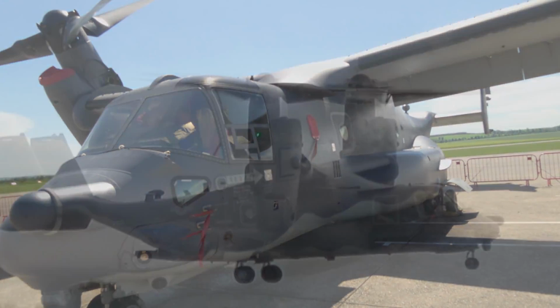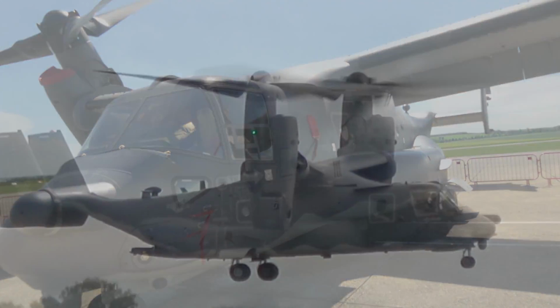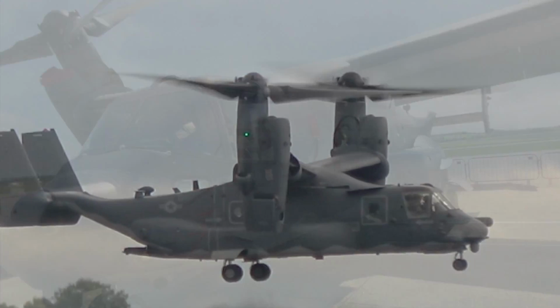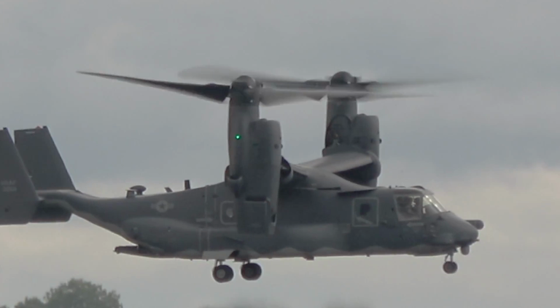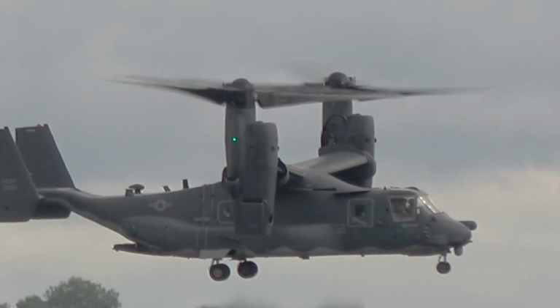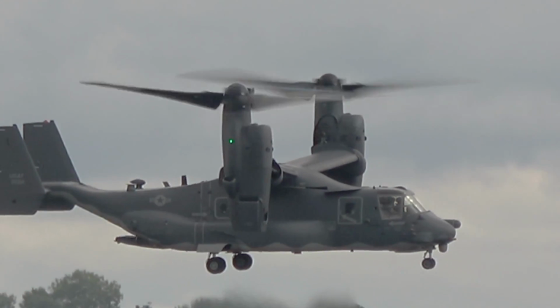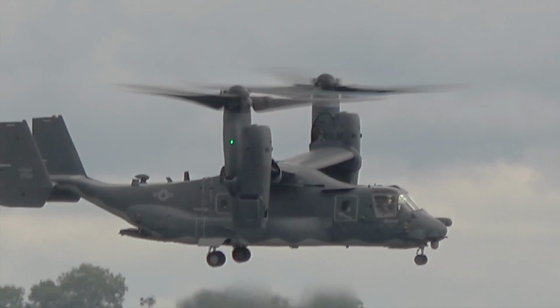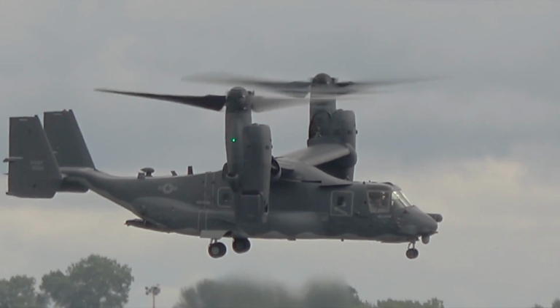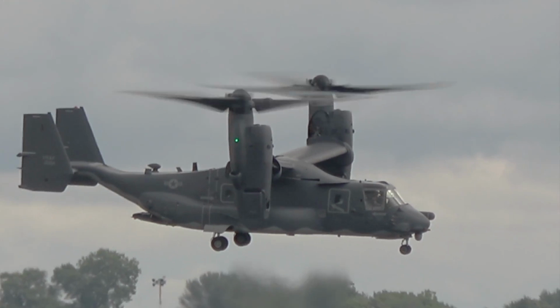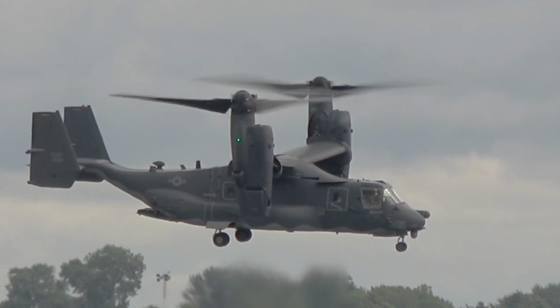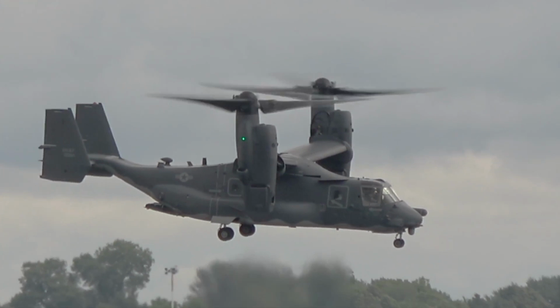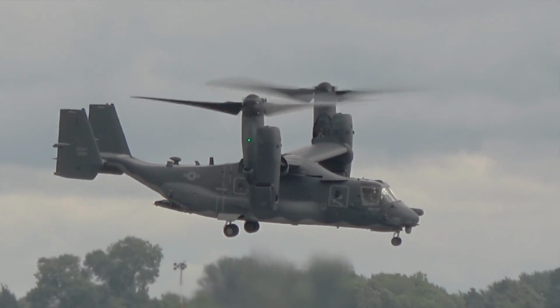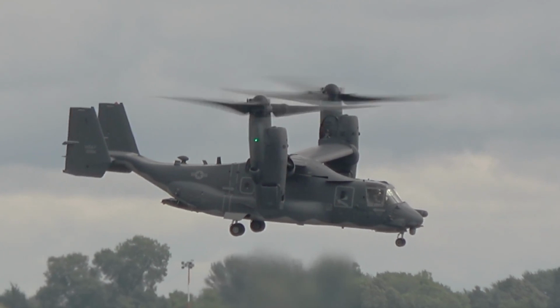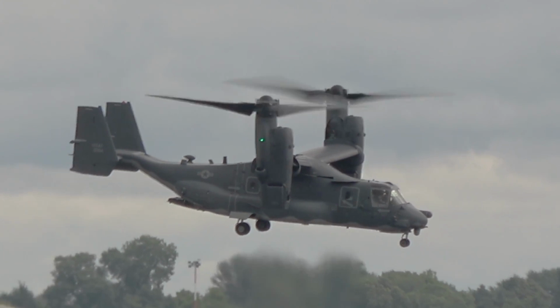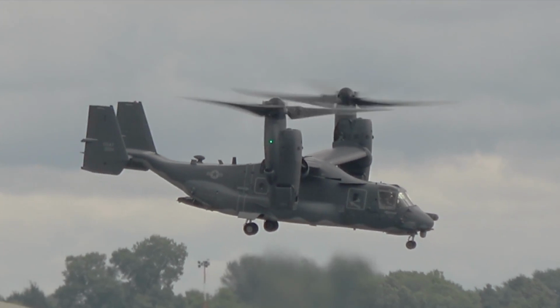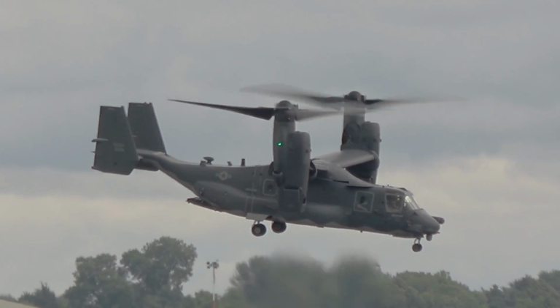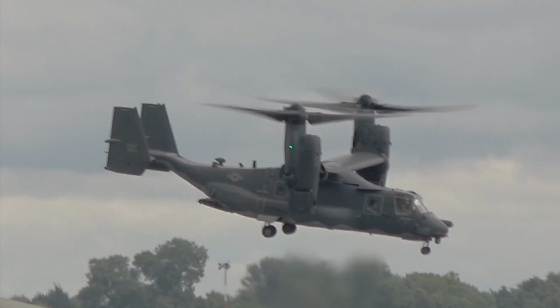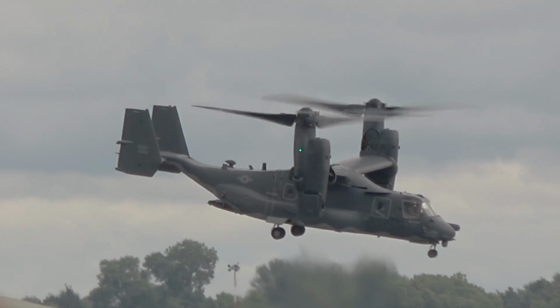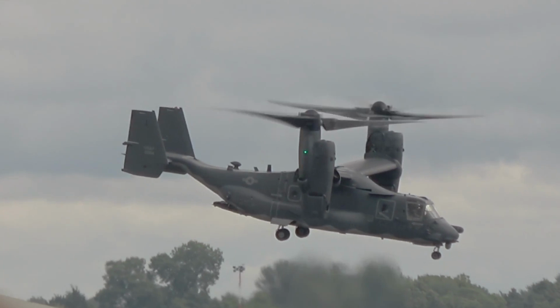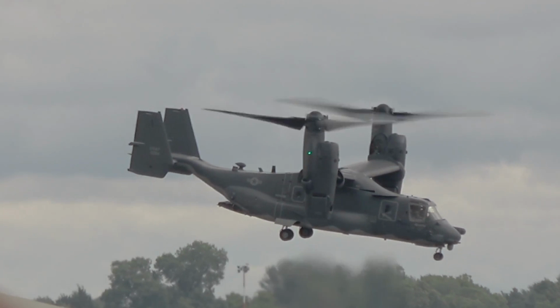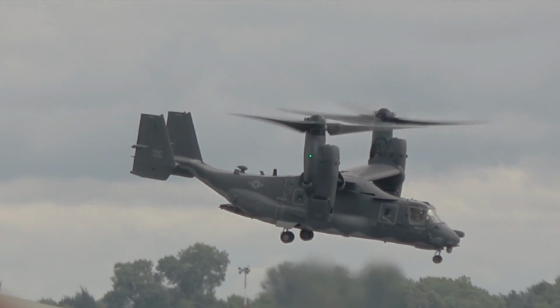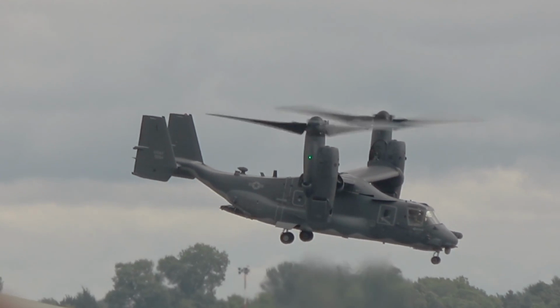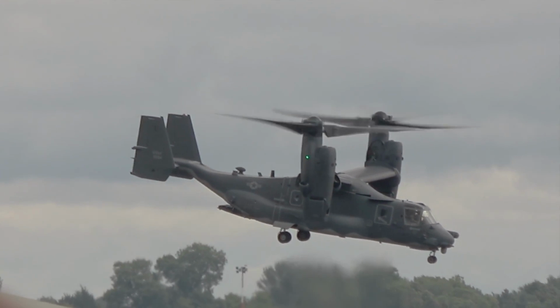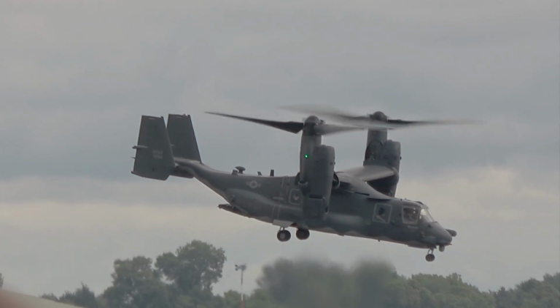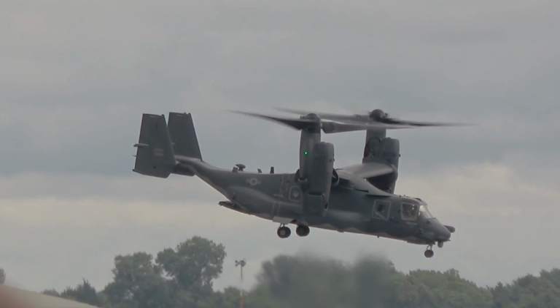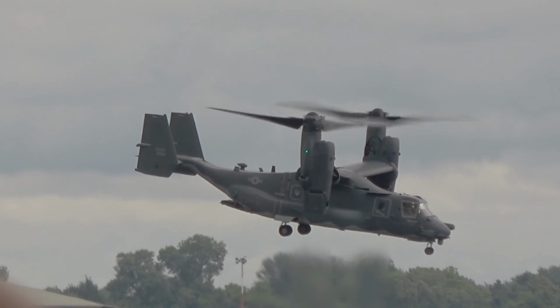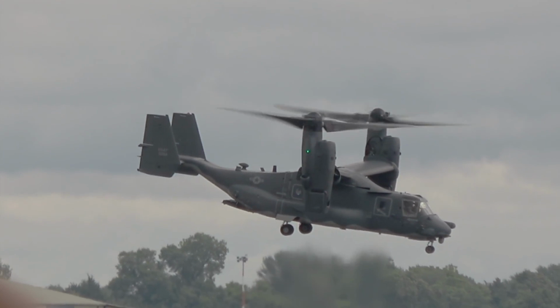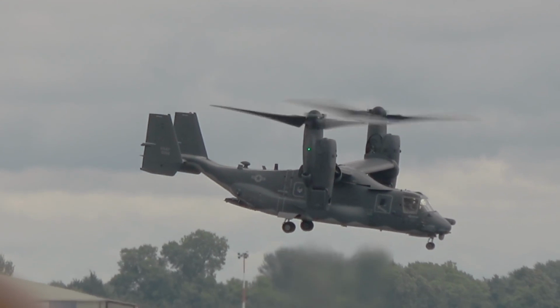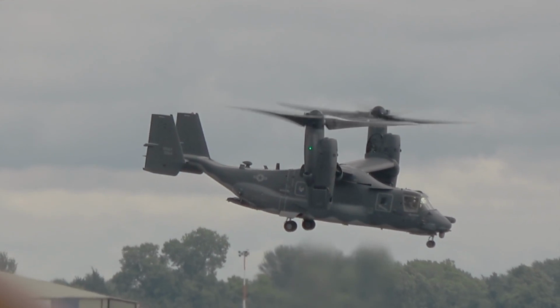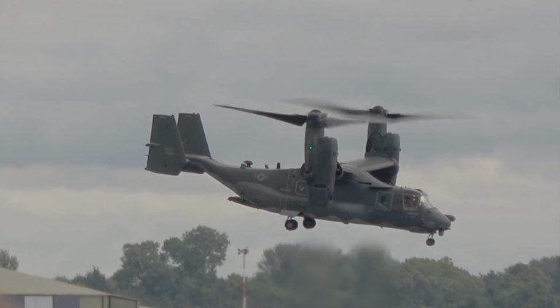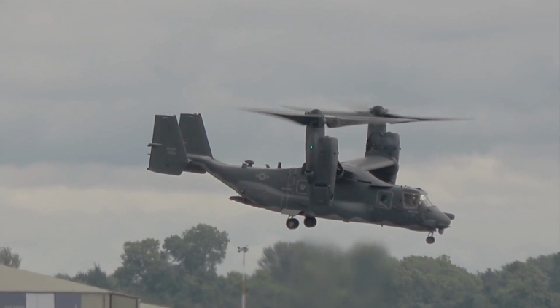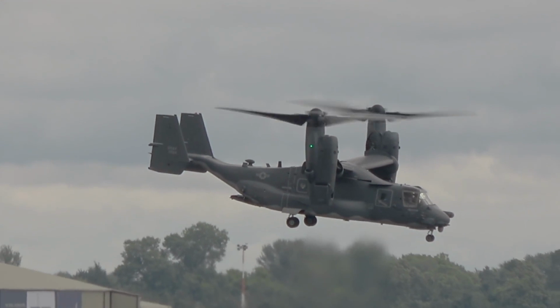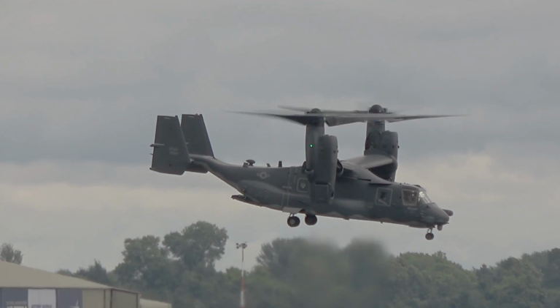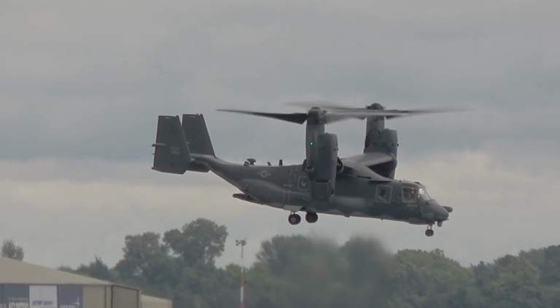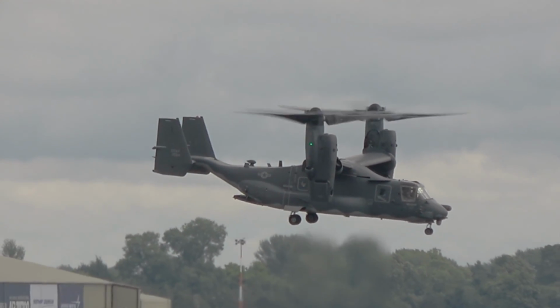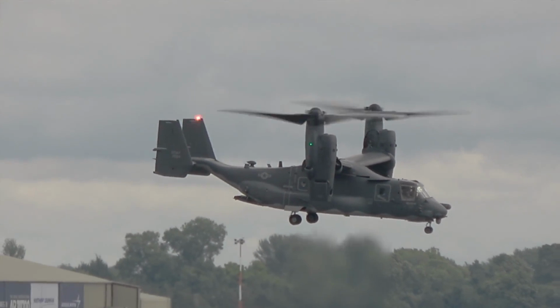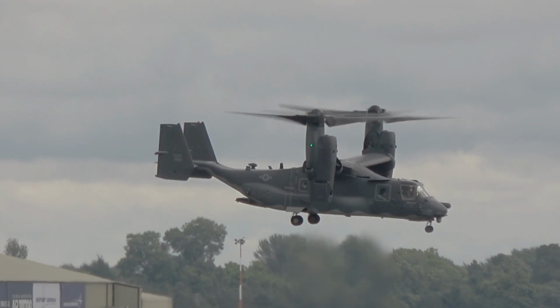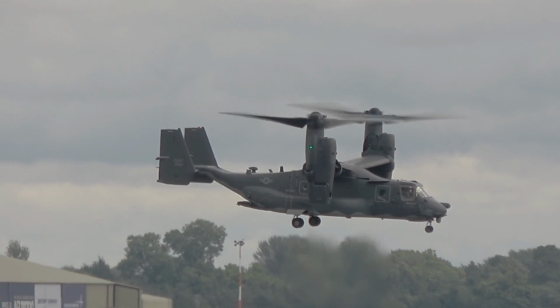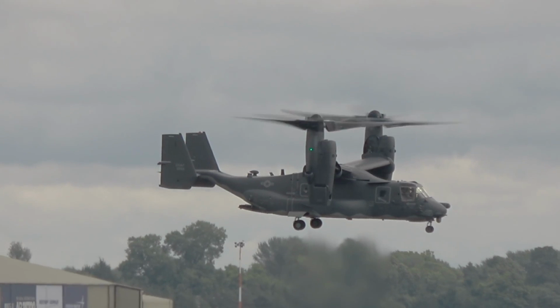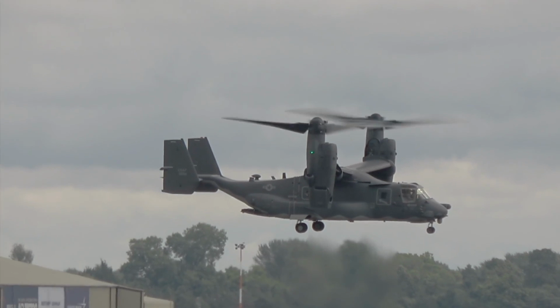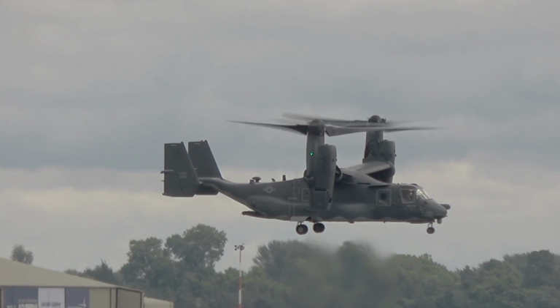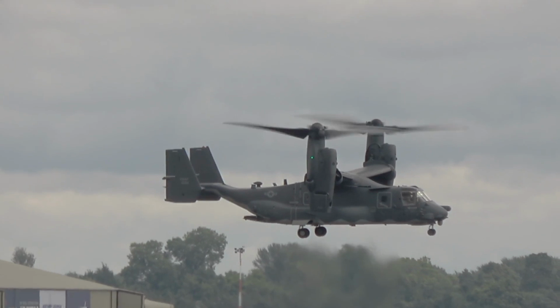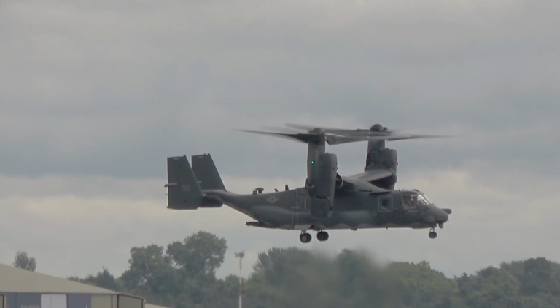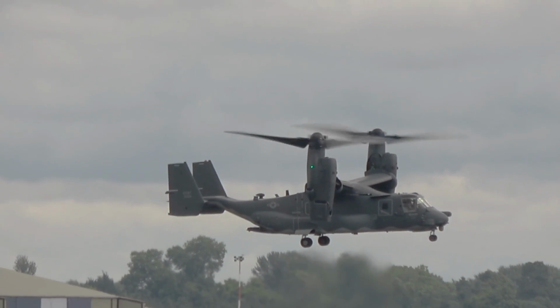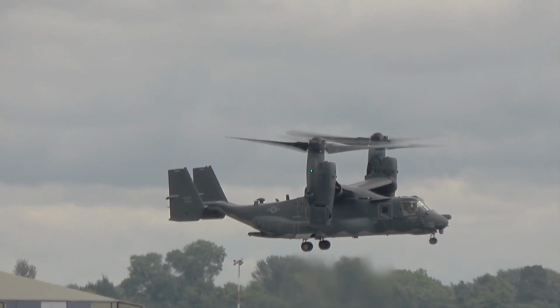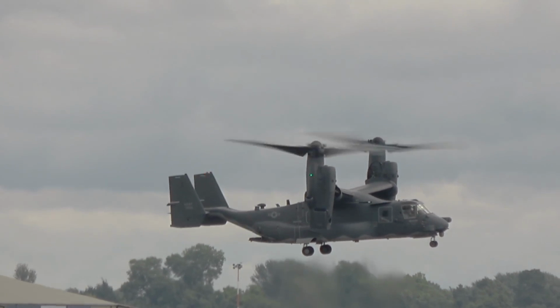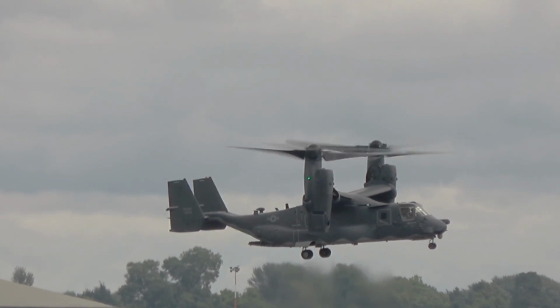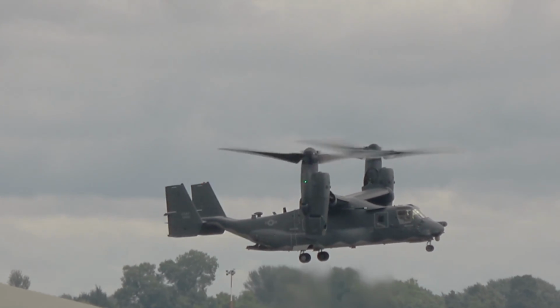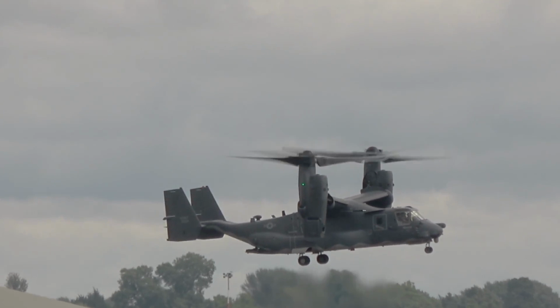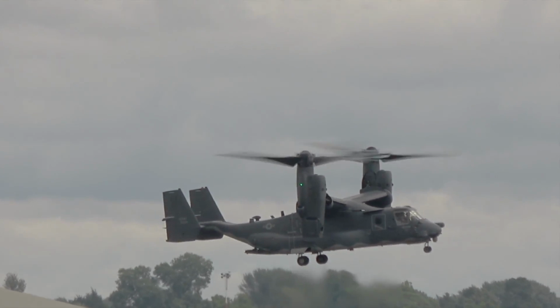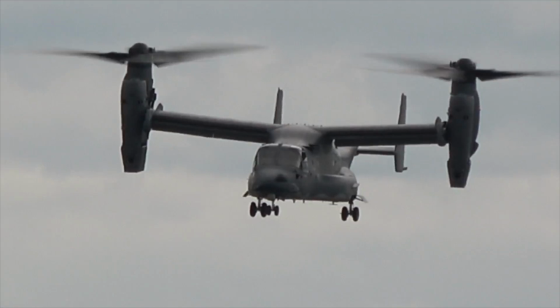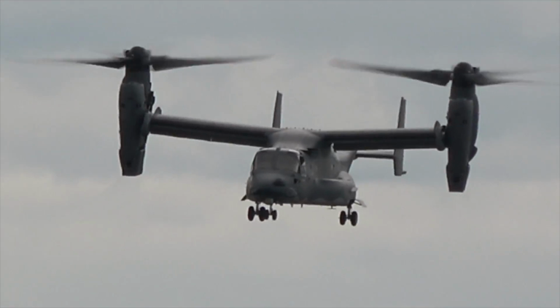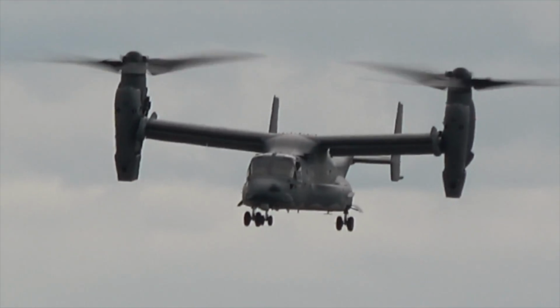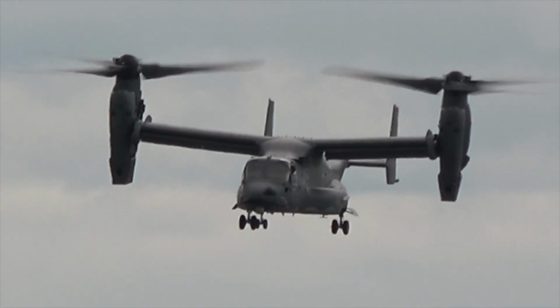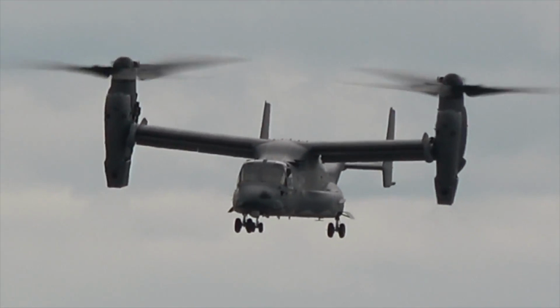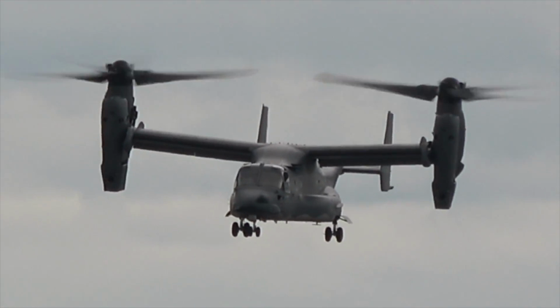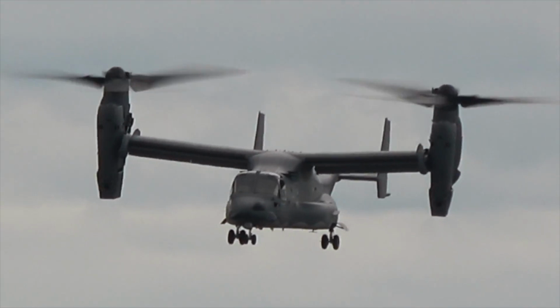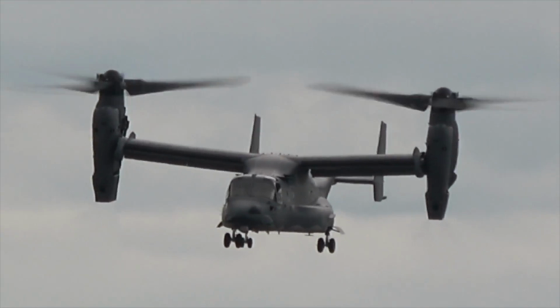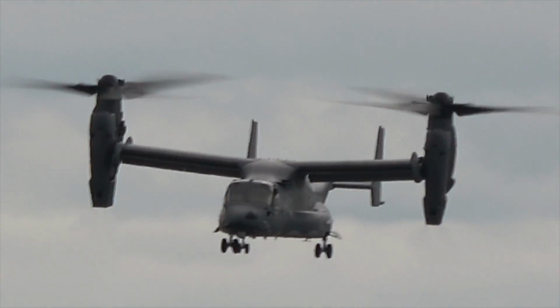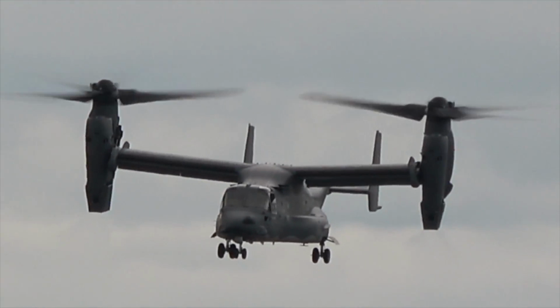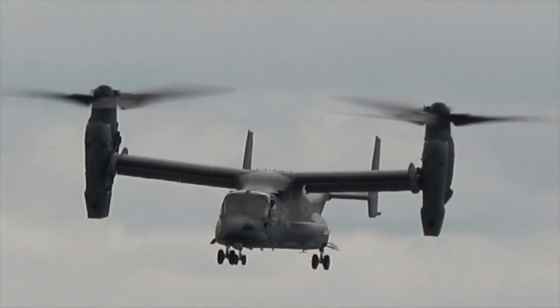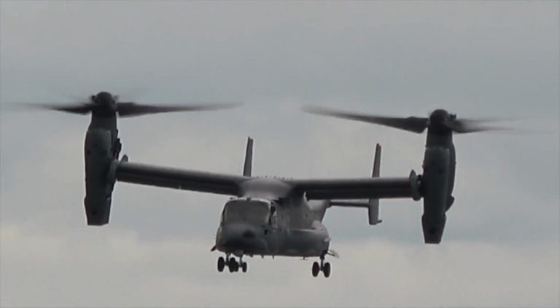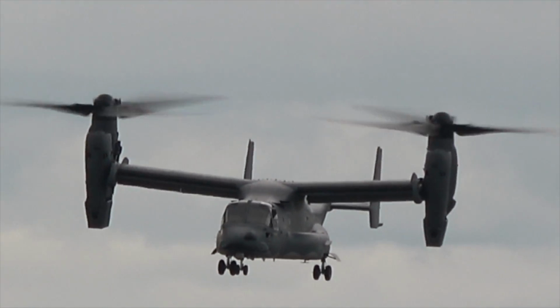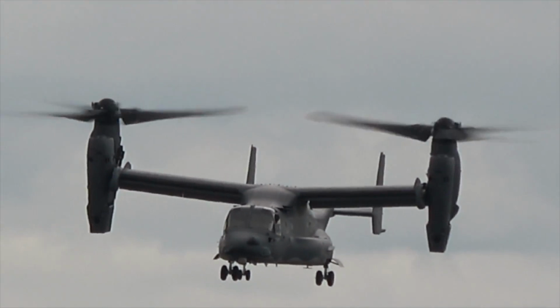The first combat deployment was actually very rapid — in Afghanistan in 2012, with both the Marine Corps and US Air Force operating the type.